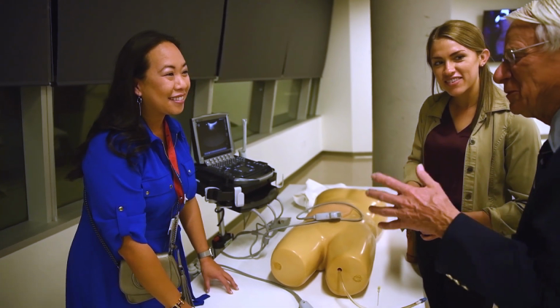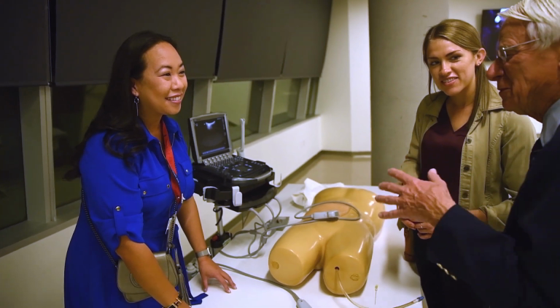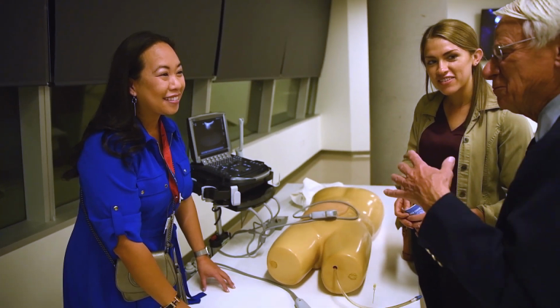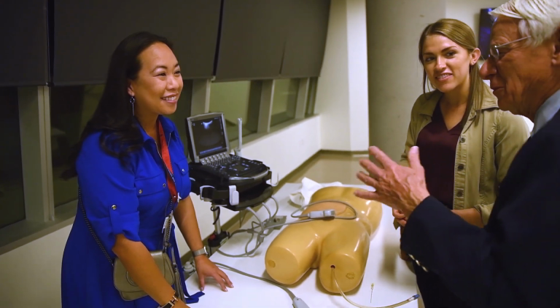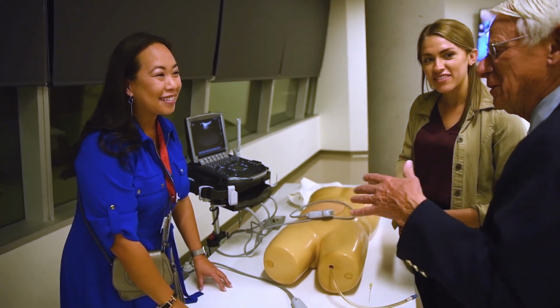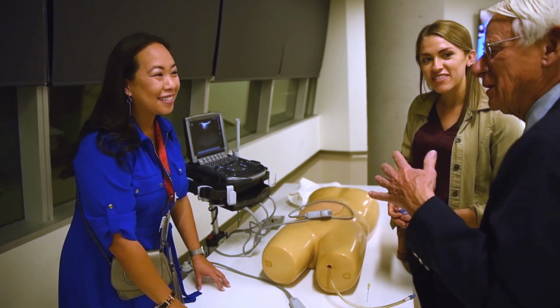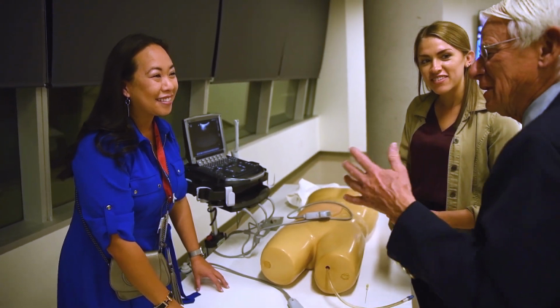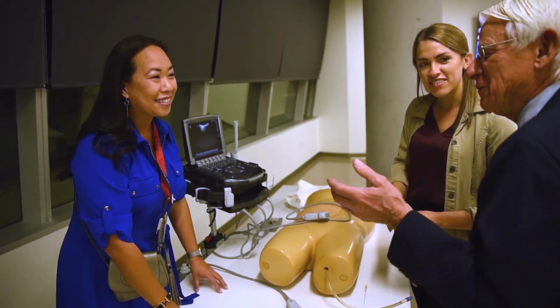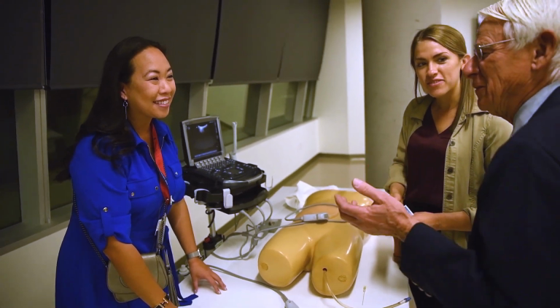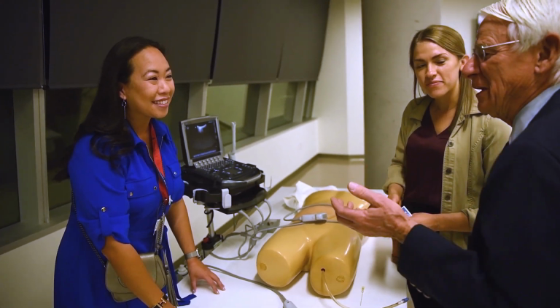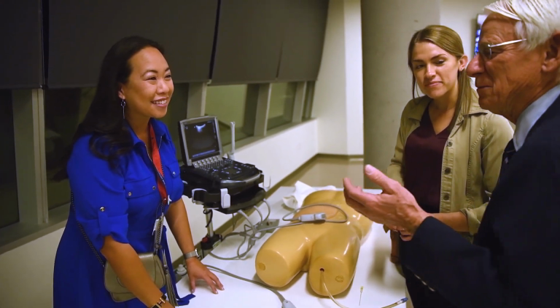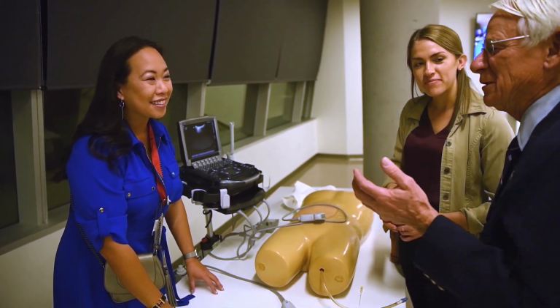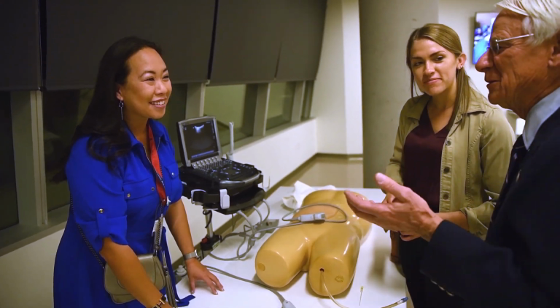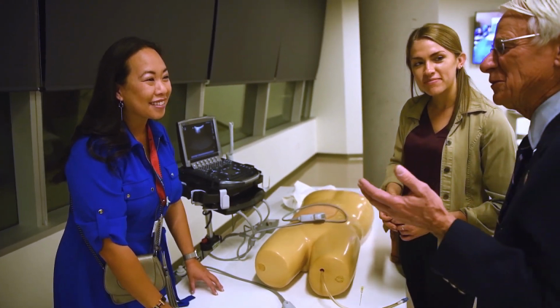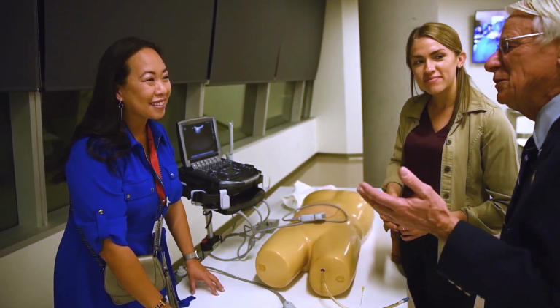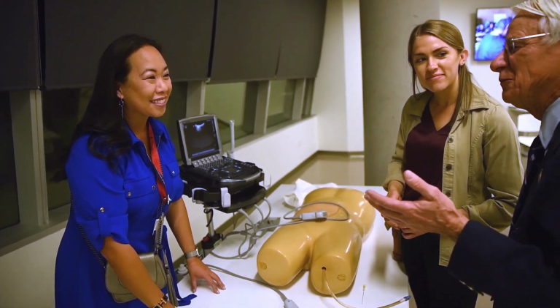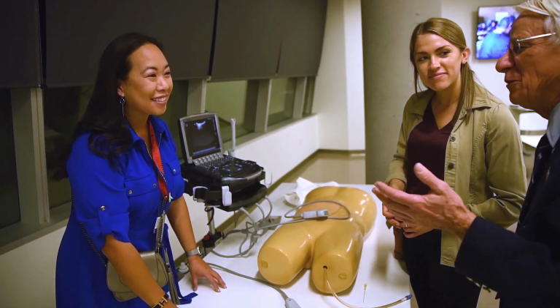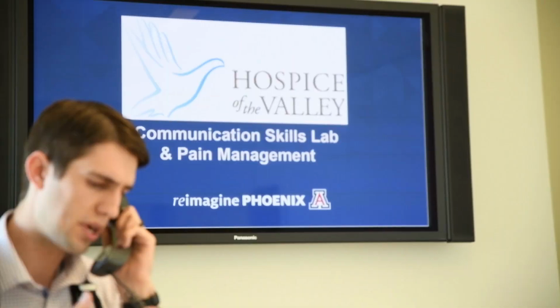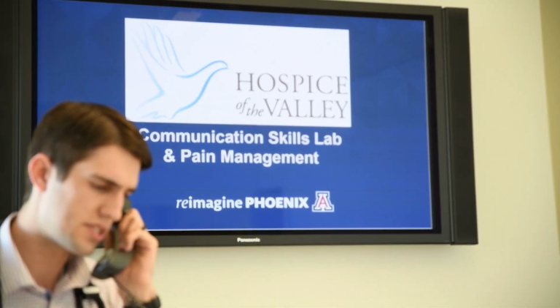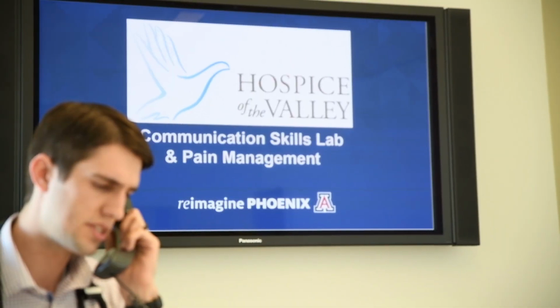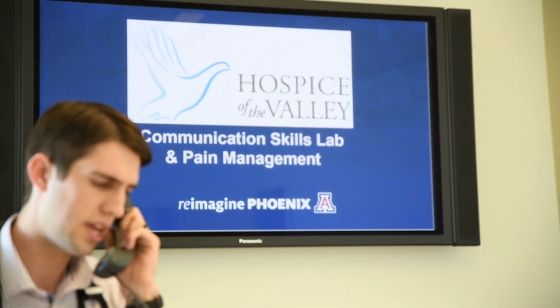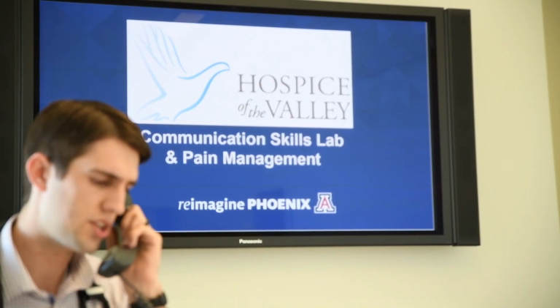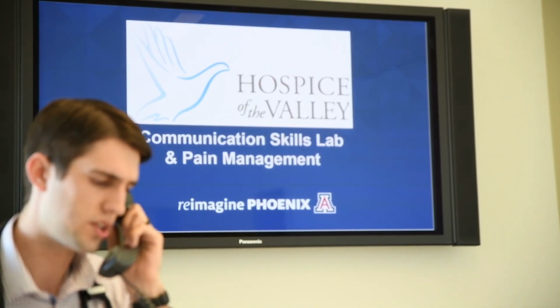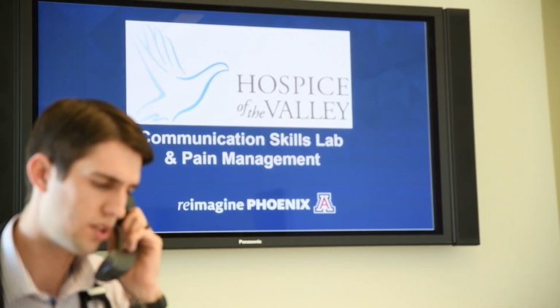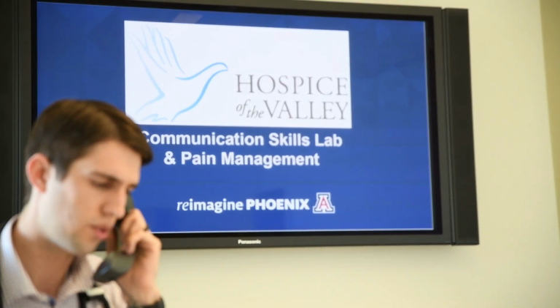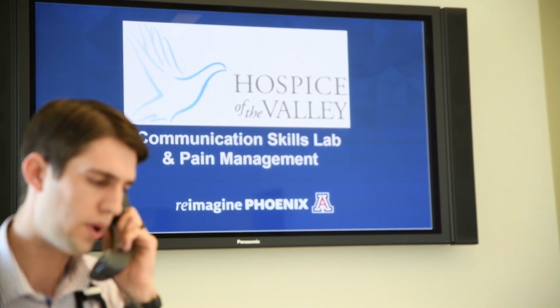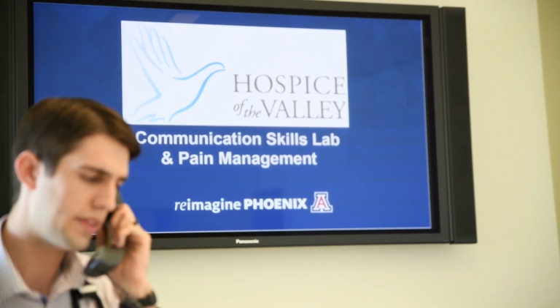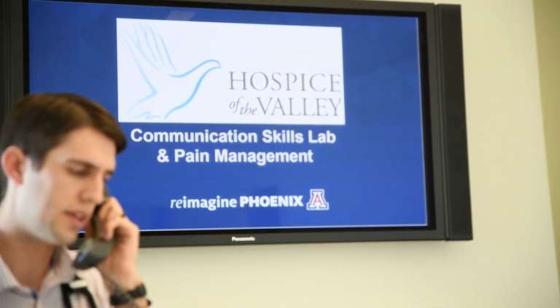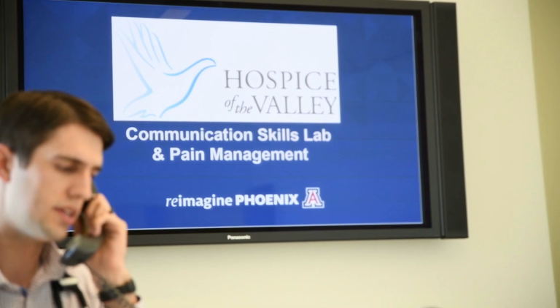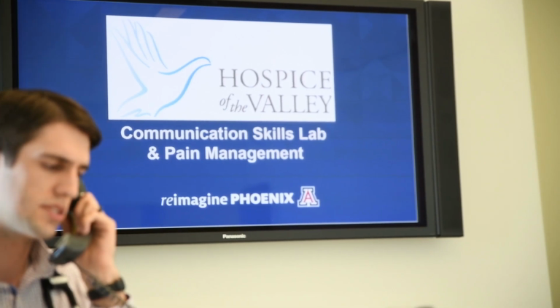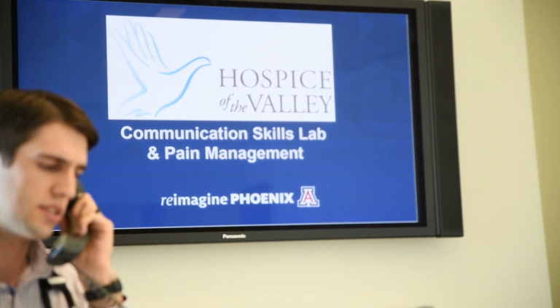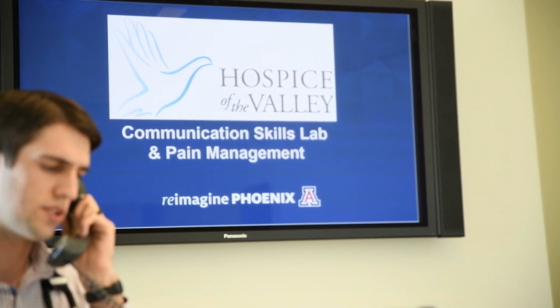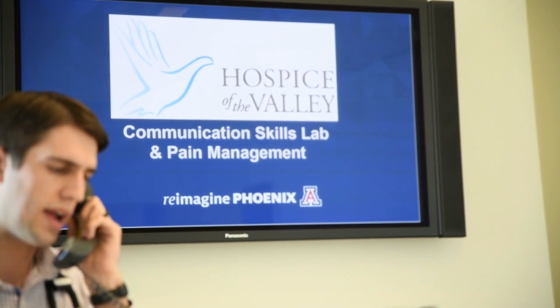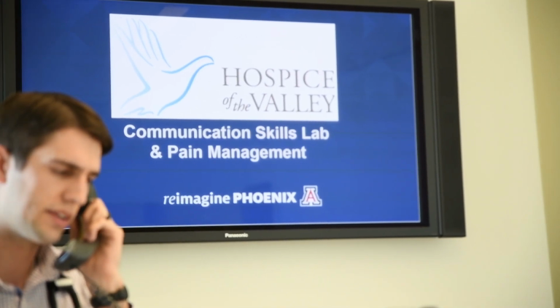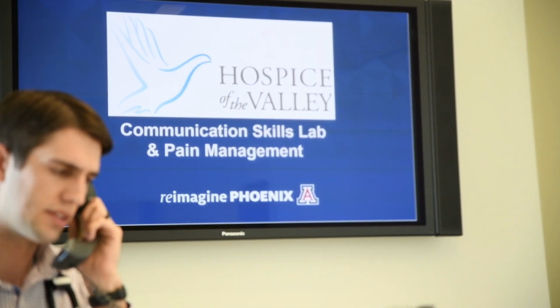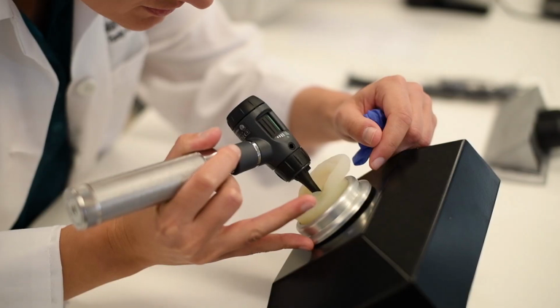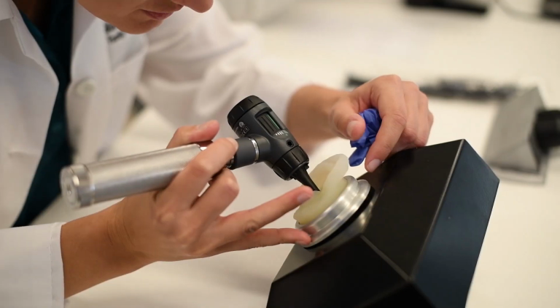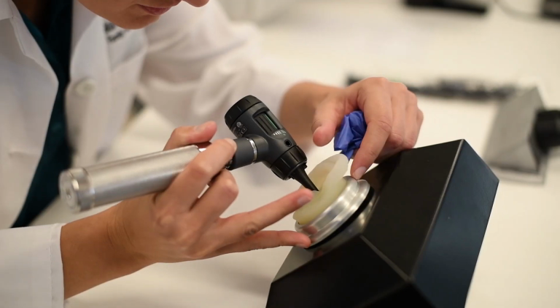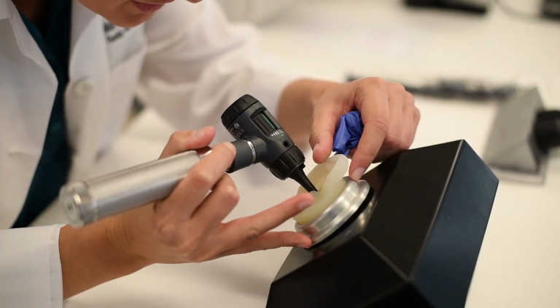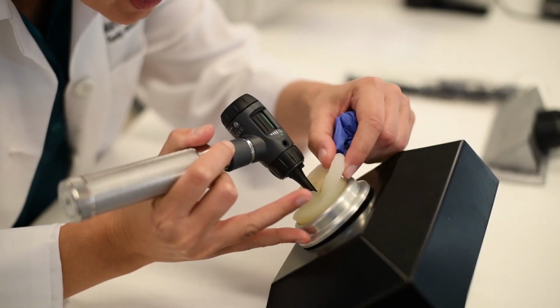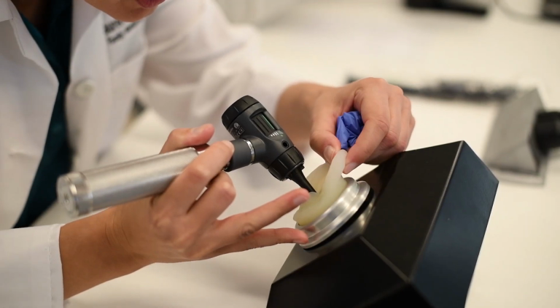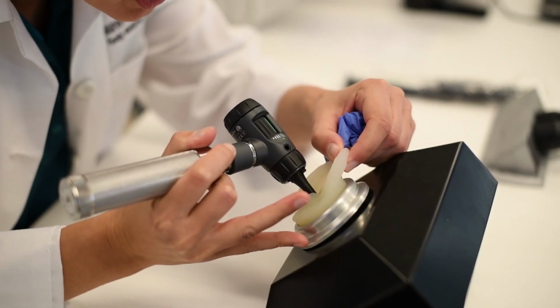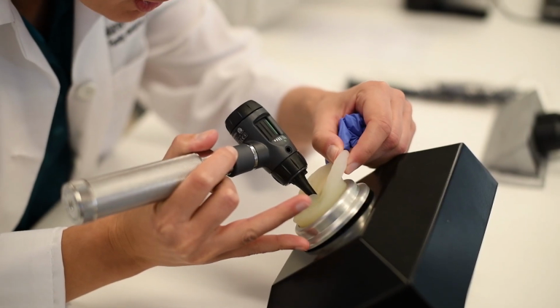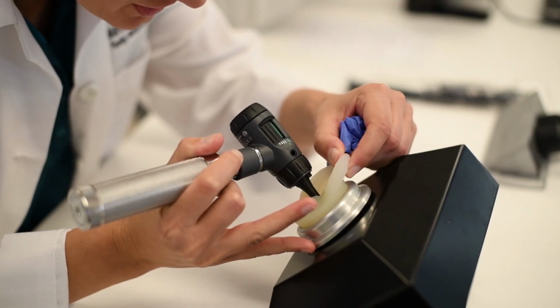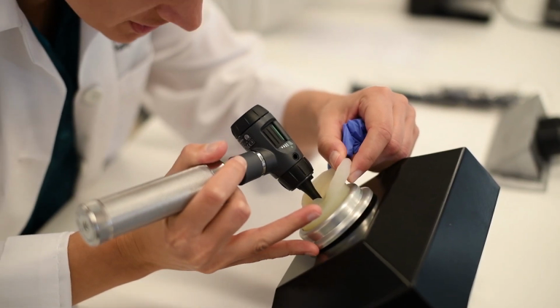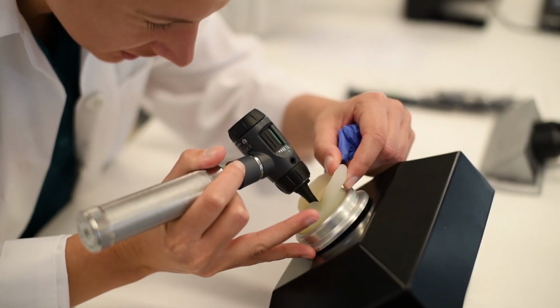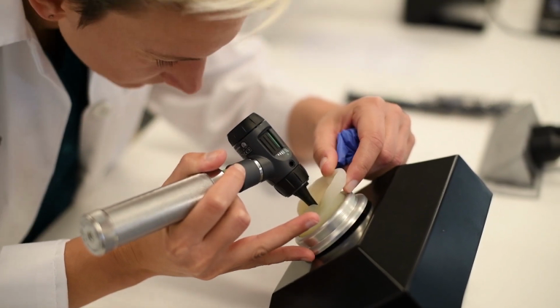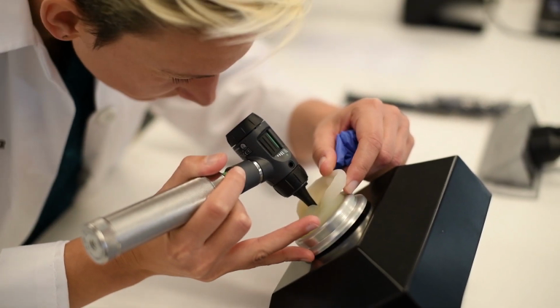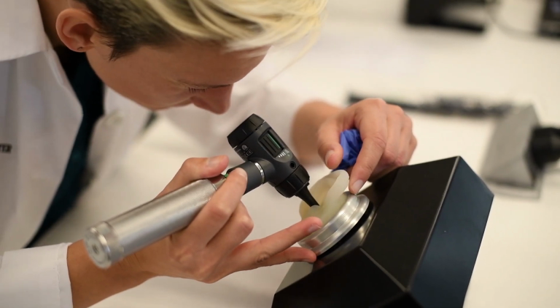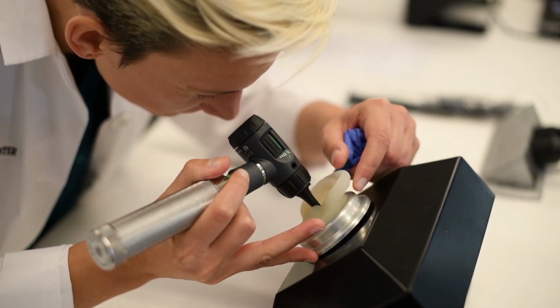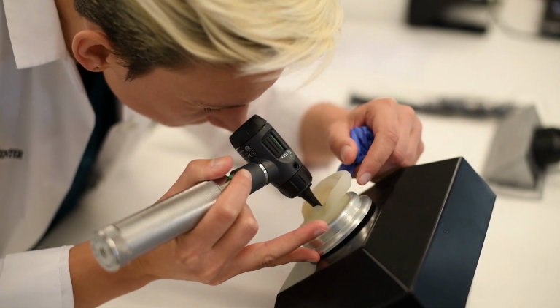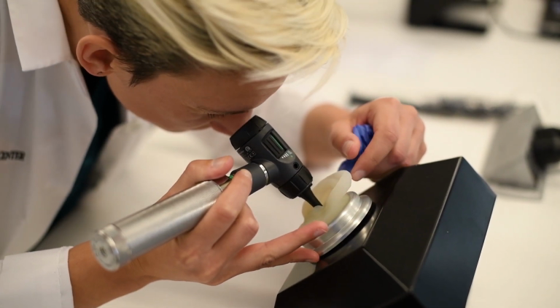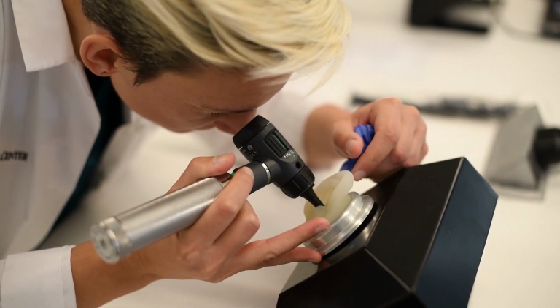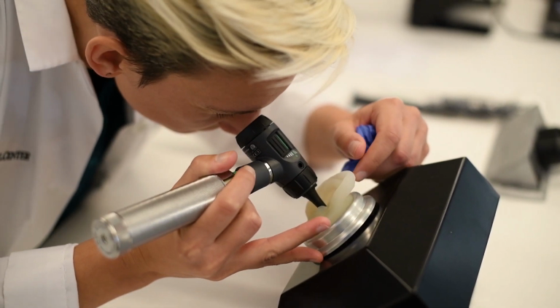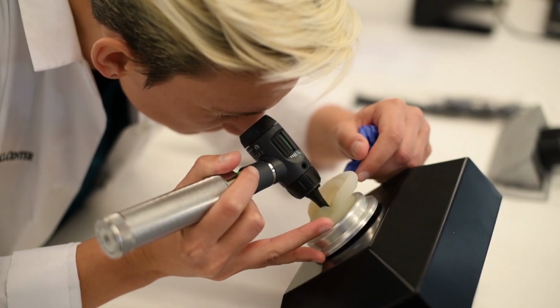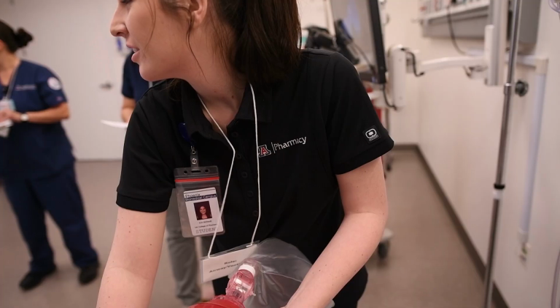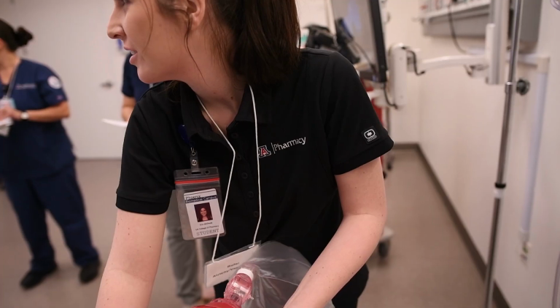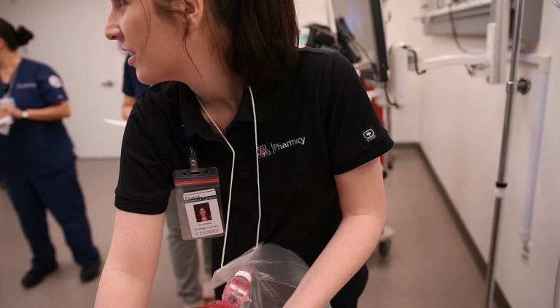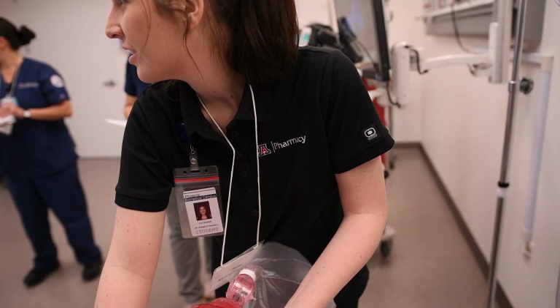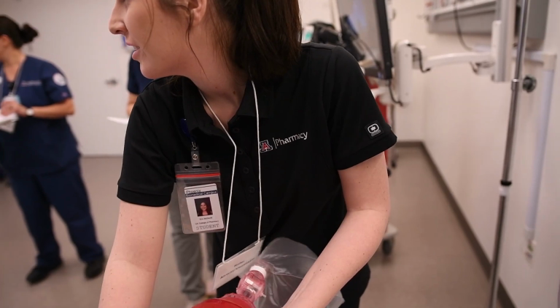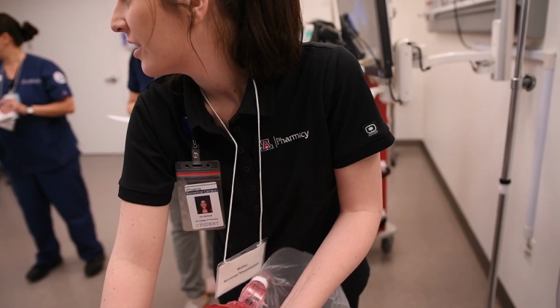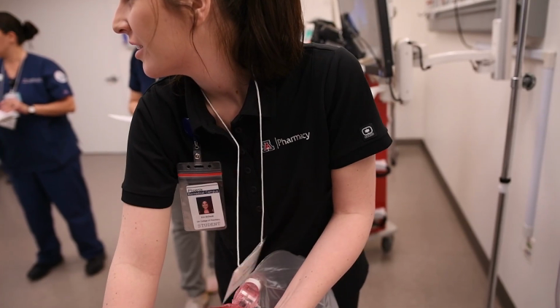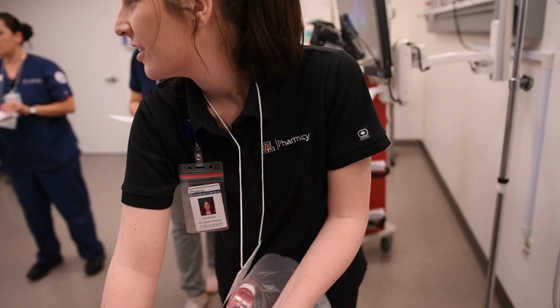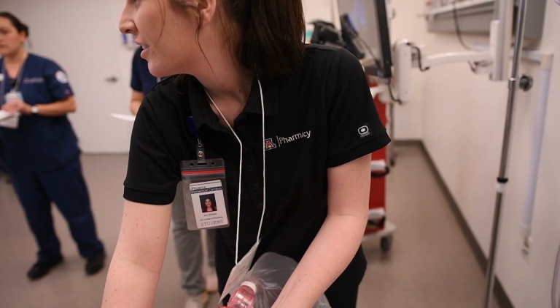Experiences in the Center are built into nearly every course for medical students and support the curricula of many Arizona health care programs.